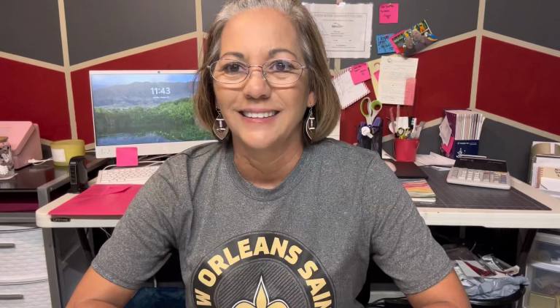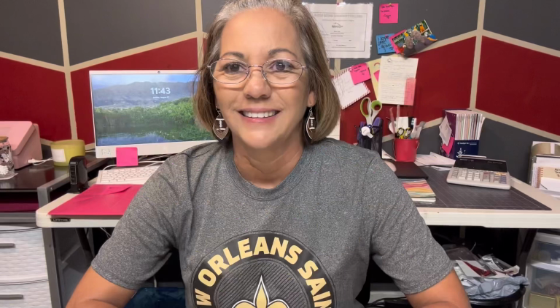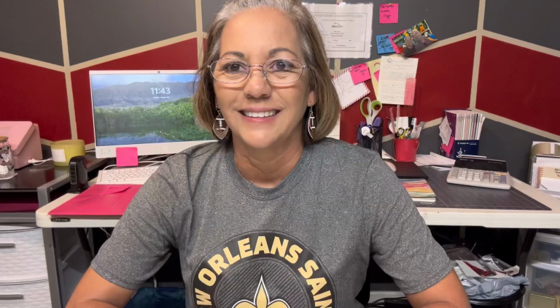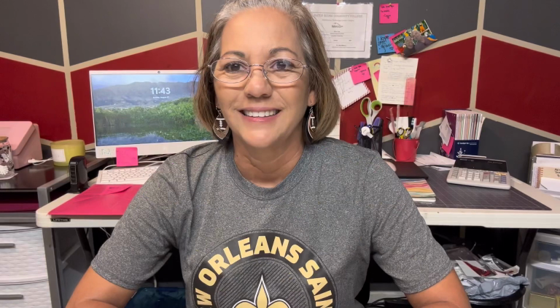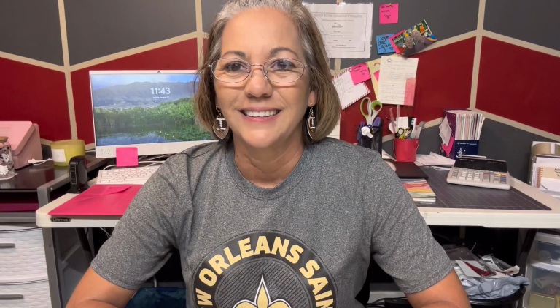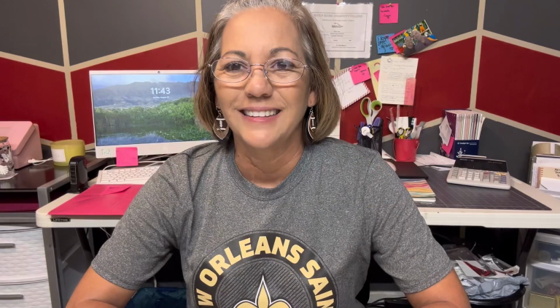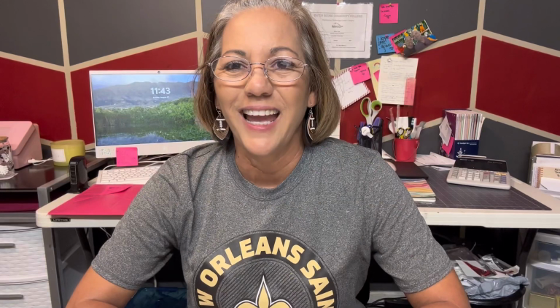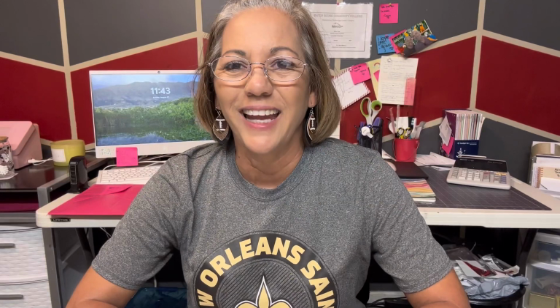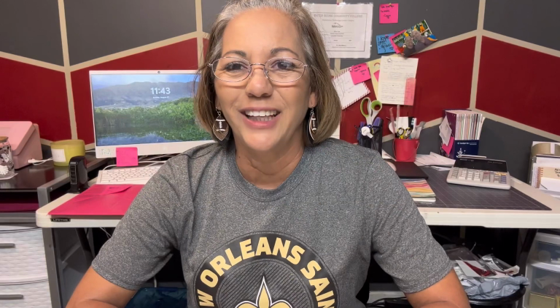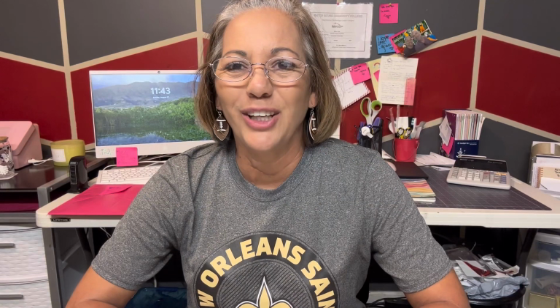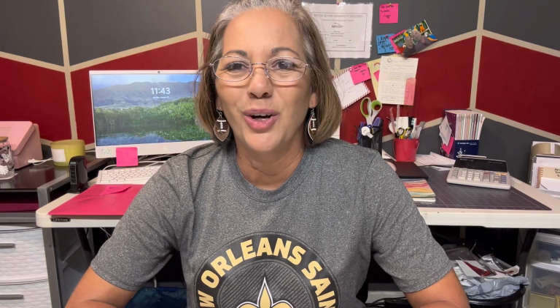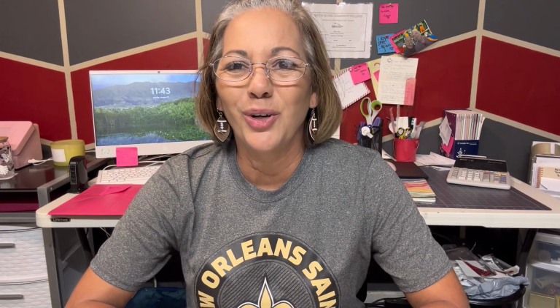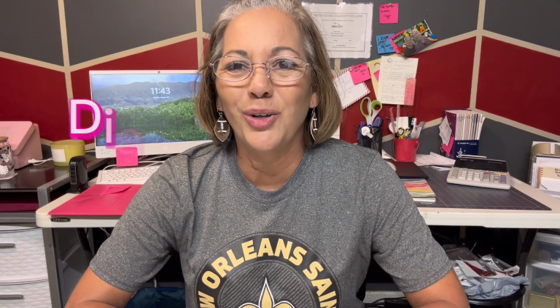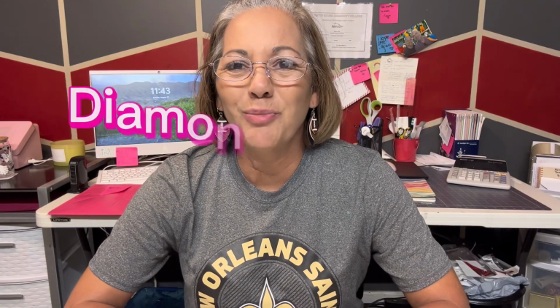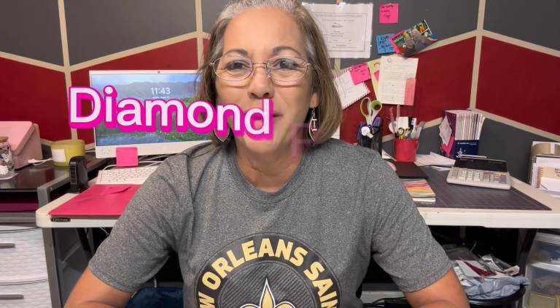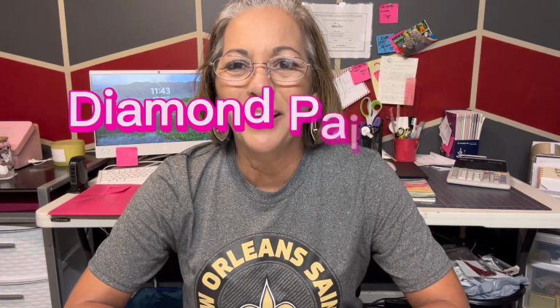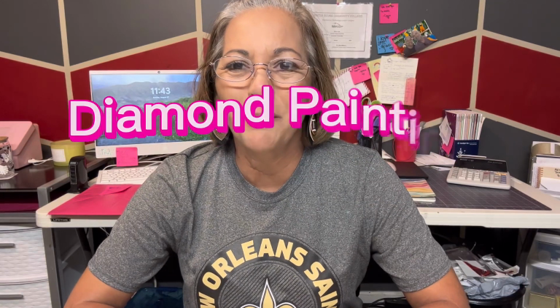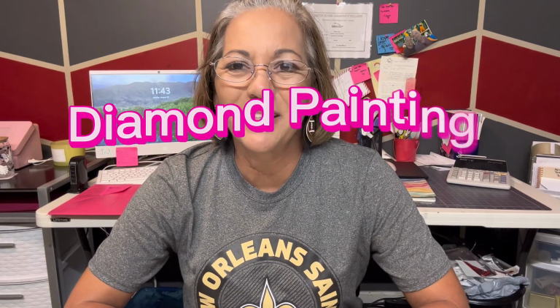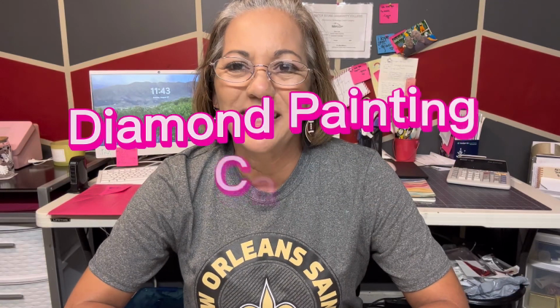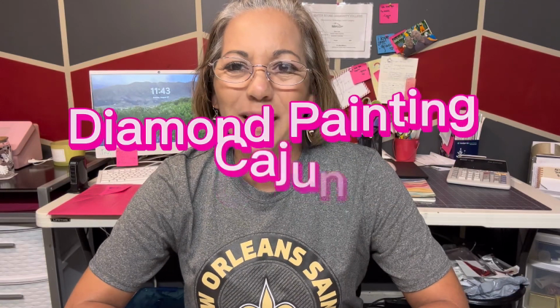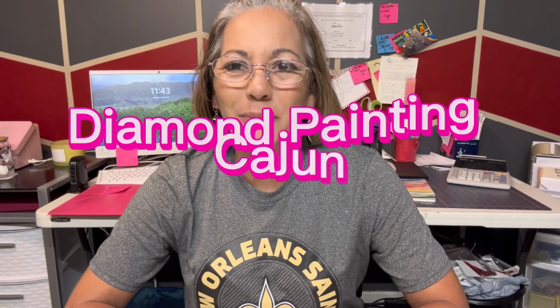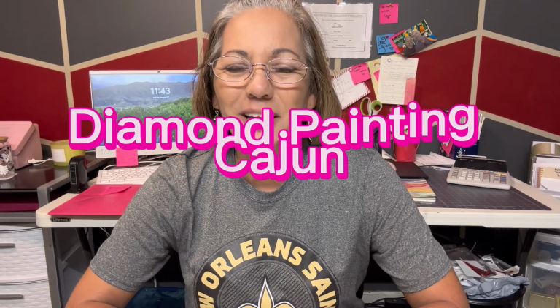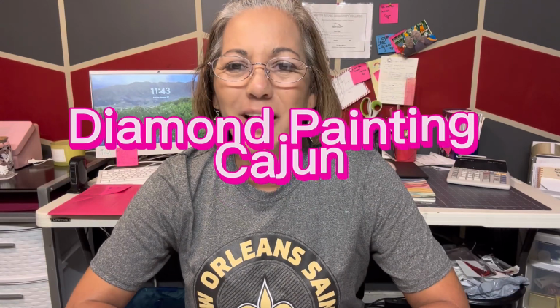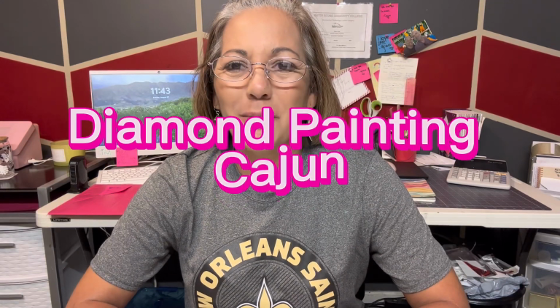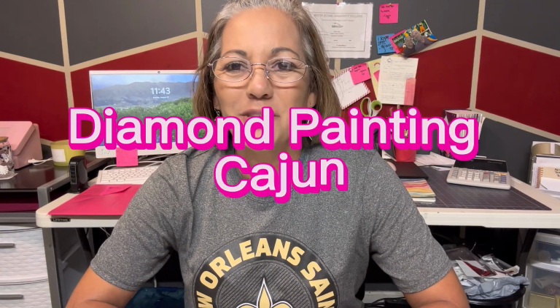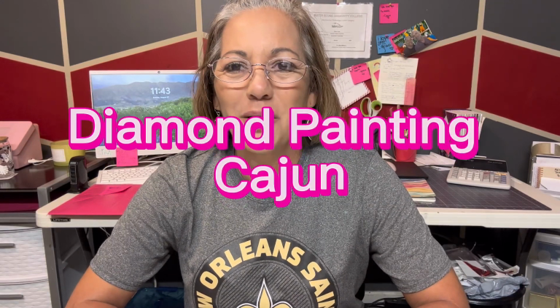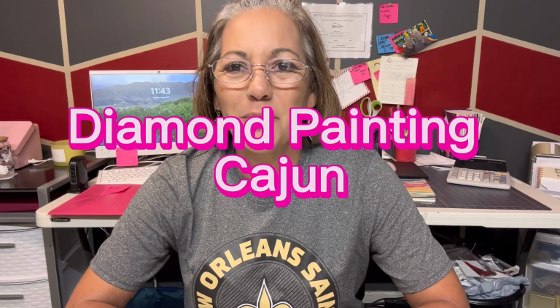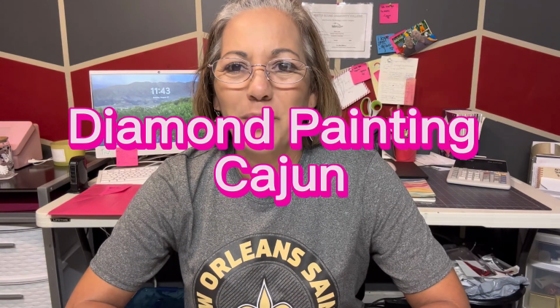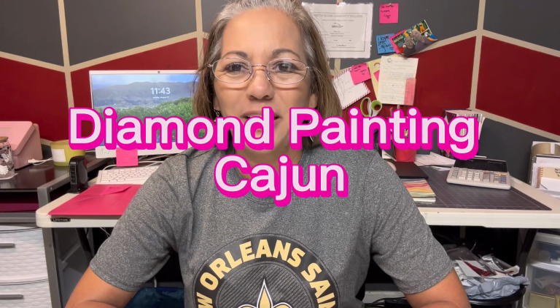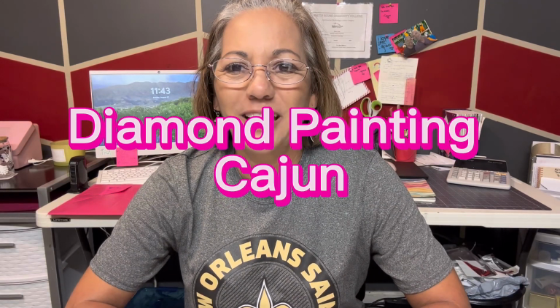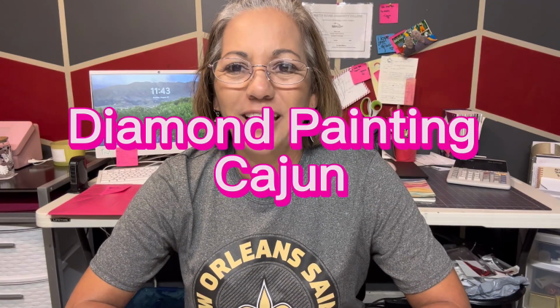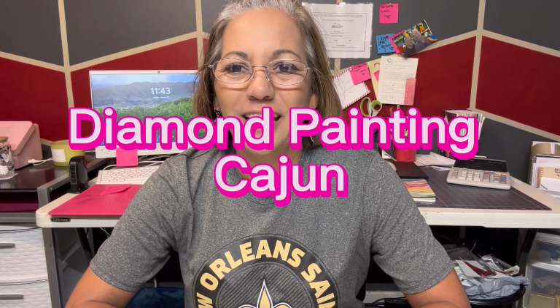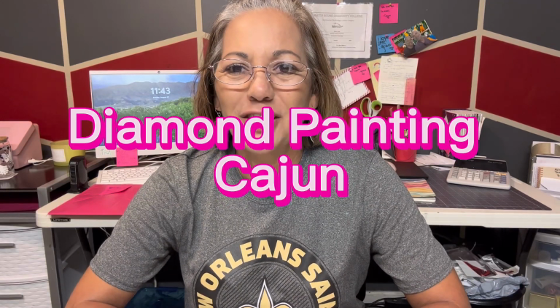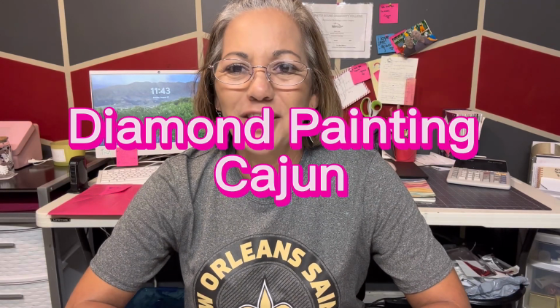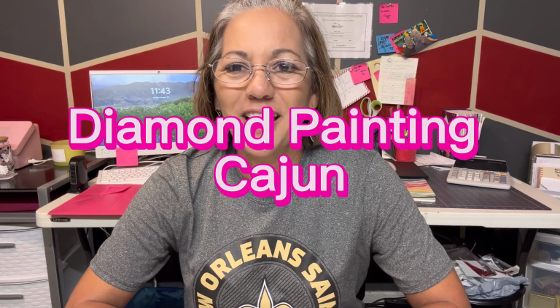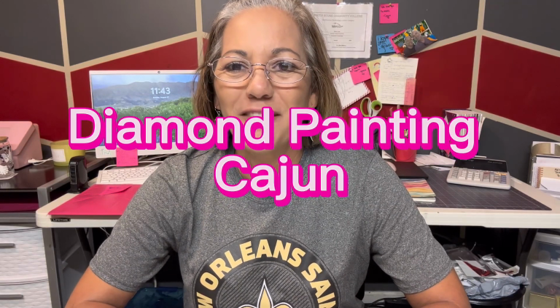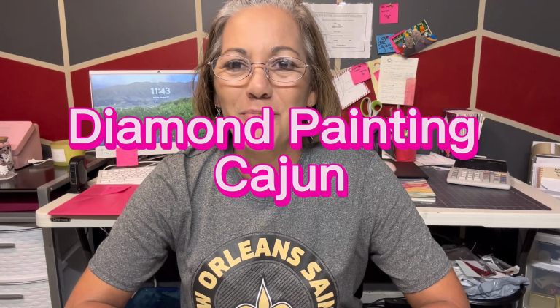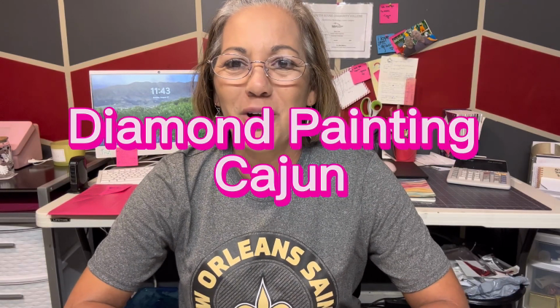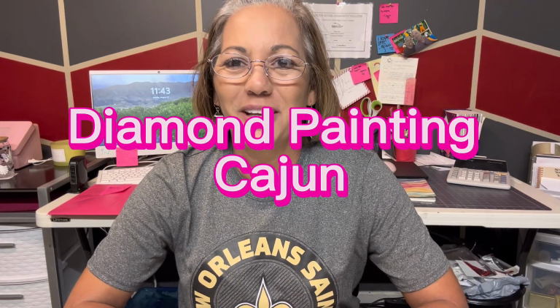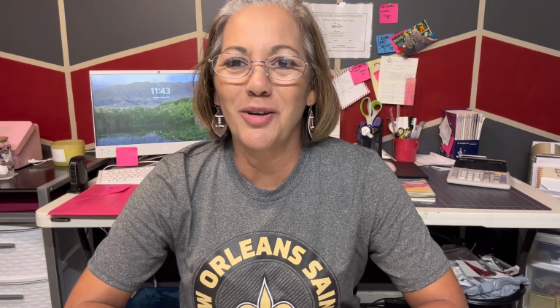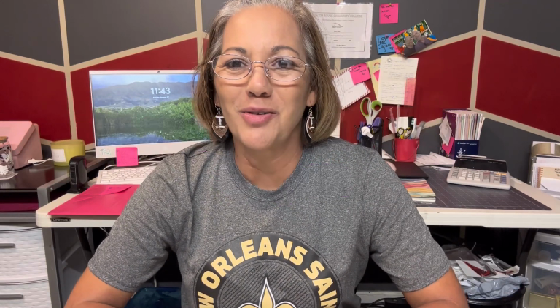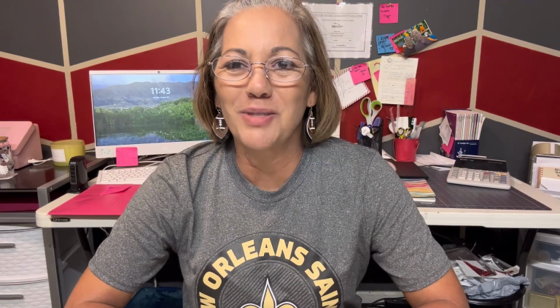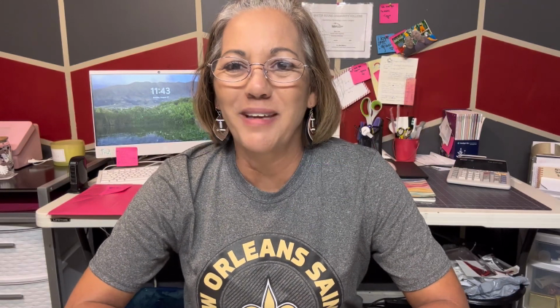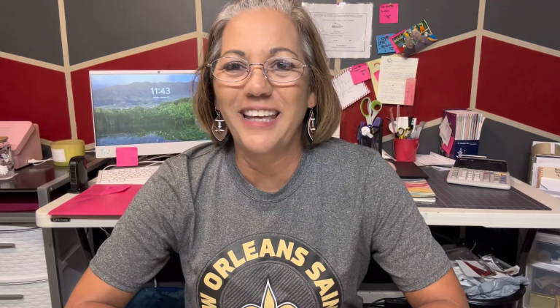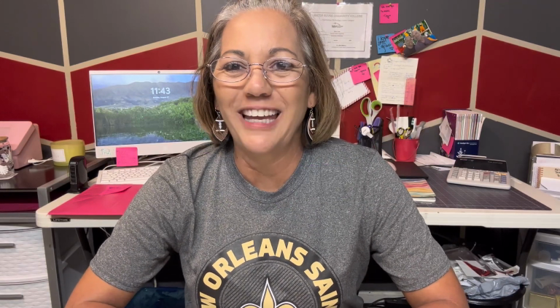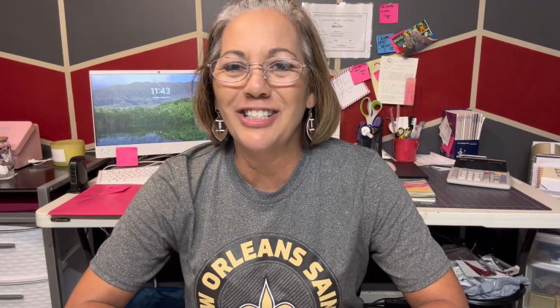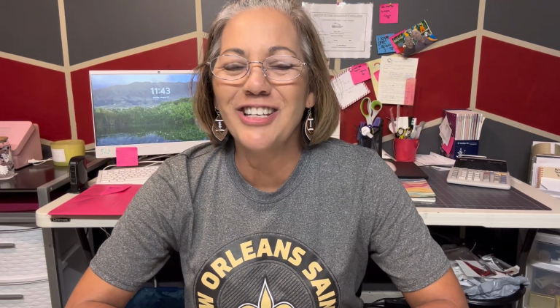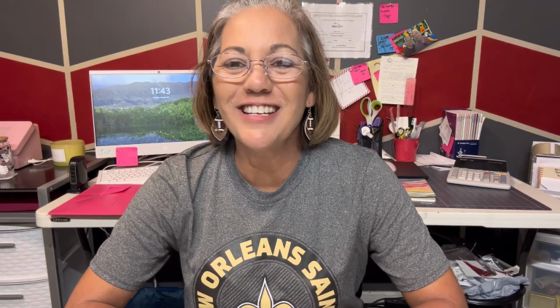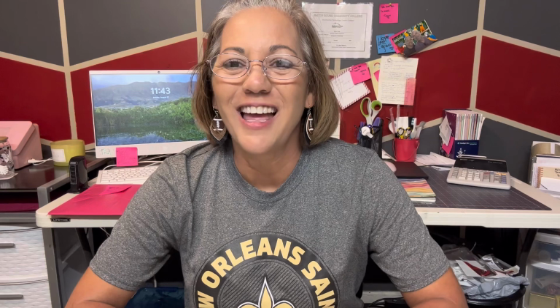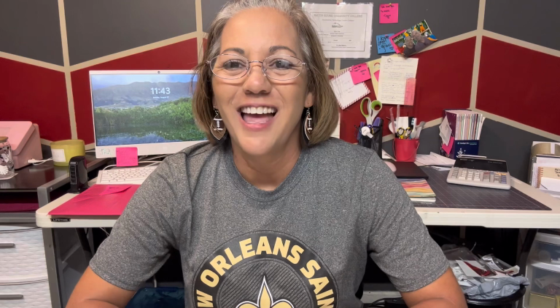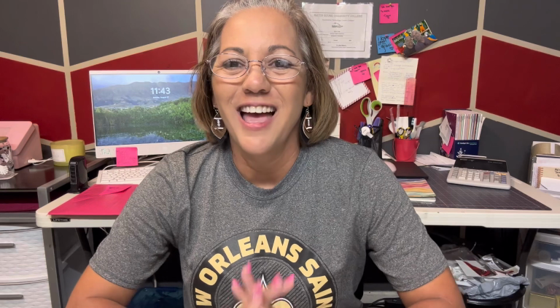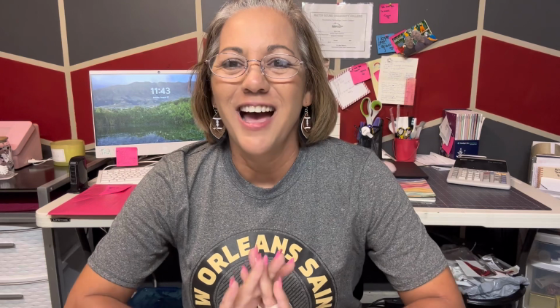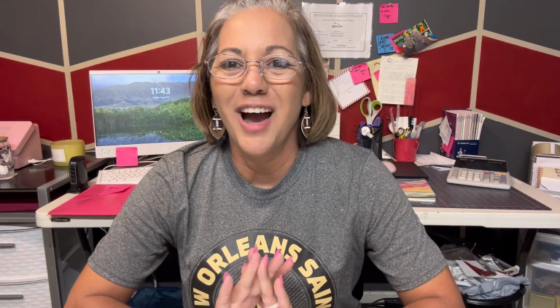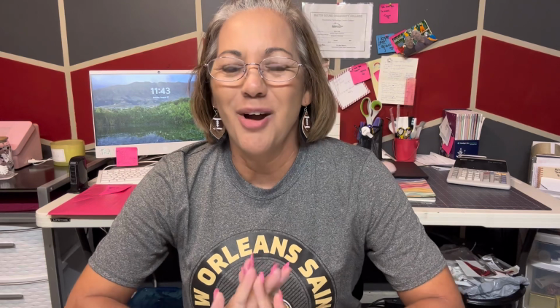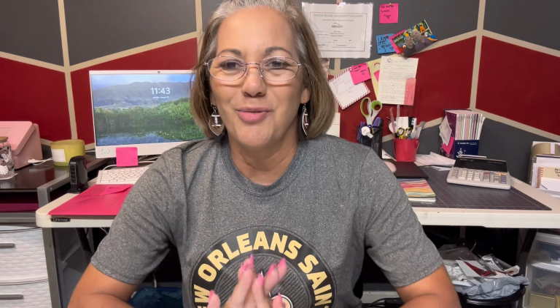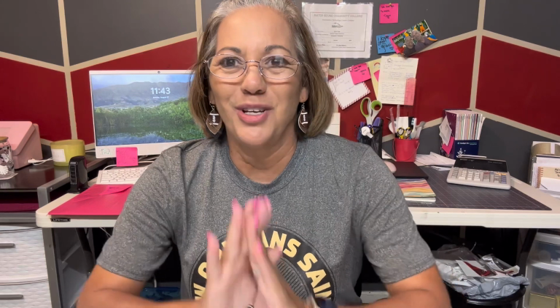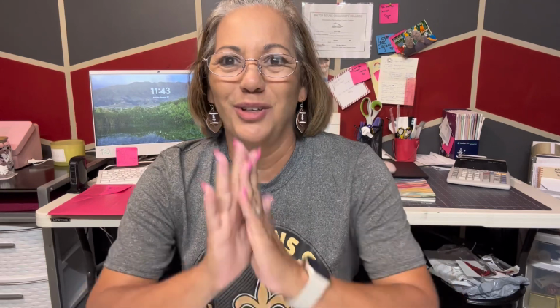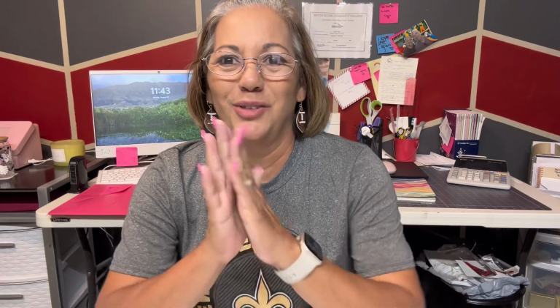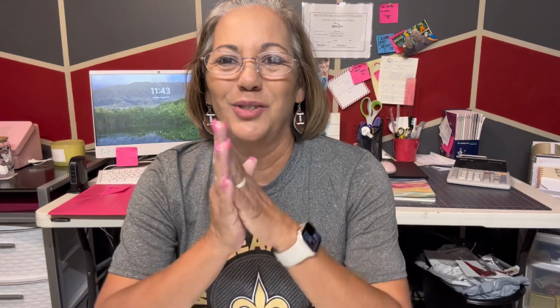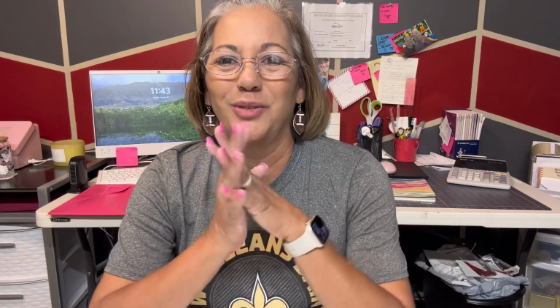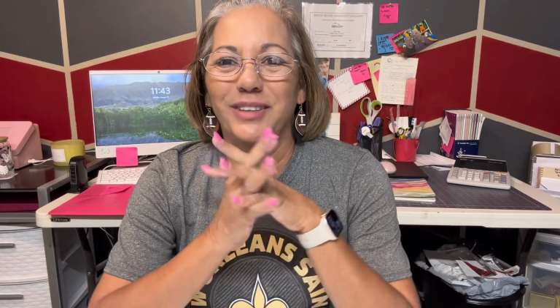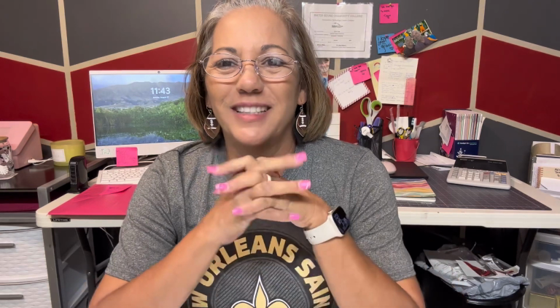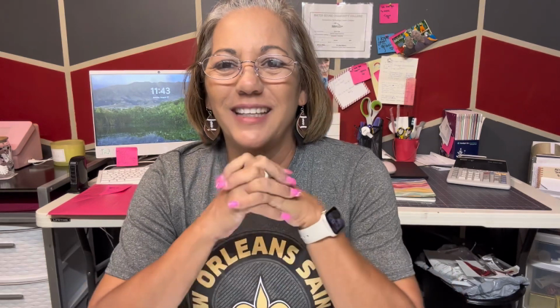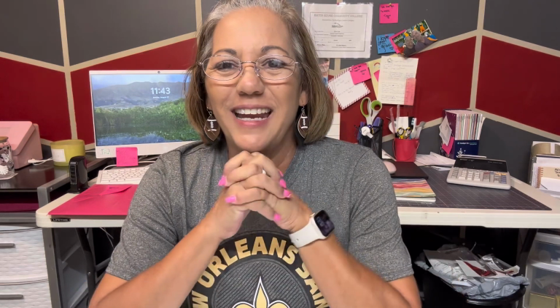Hey y'all, my name is Debbie. I'm Diamond Painting Cajun. Everybody calls me Cajun. How are y'all doing today?